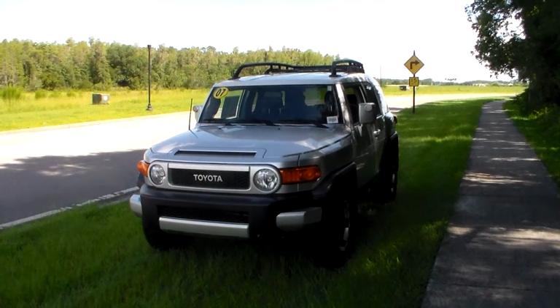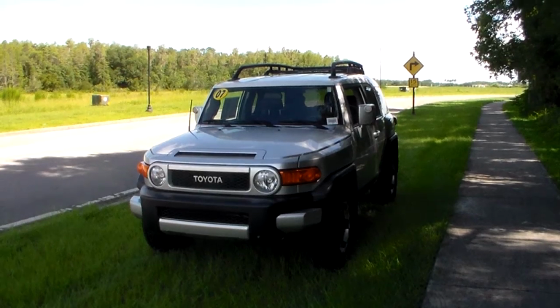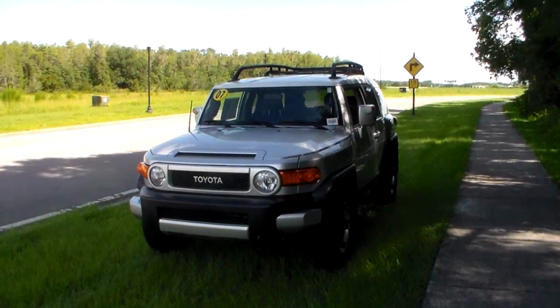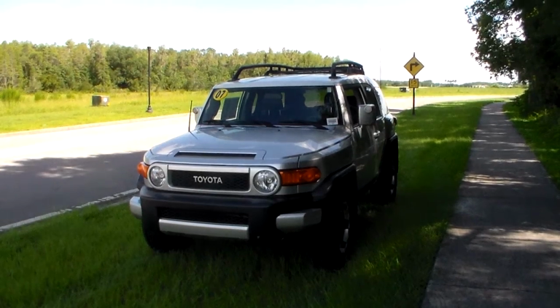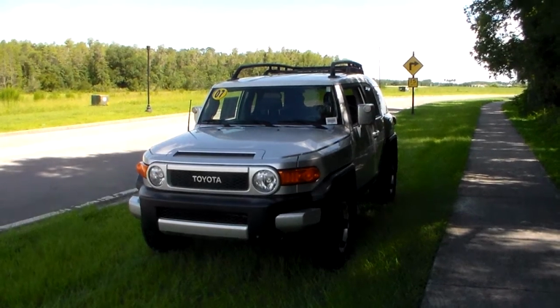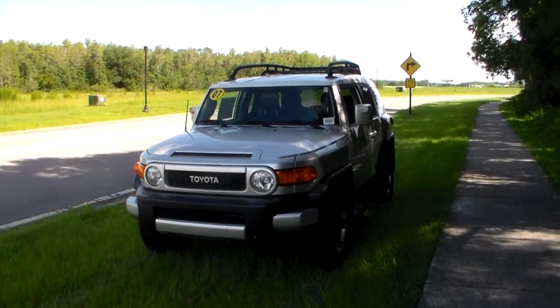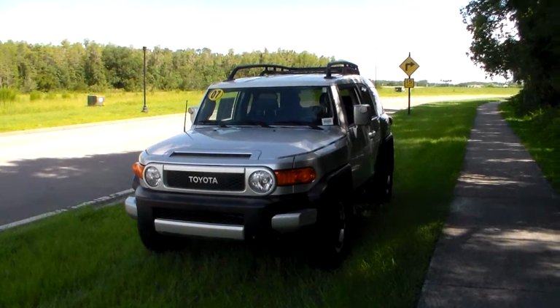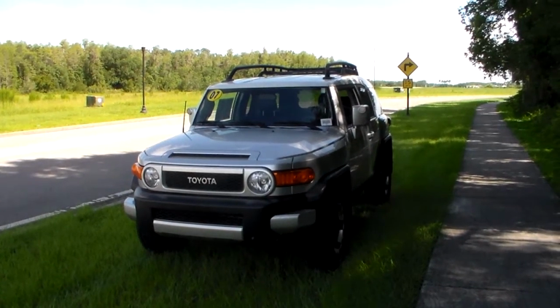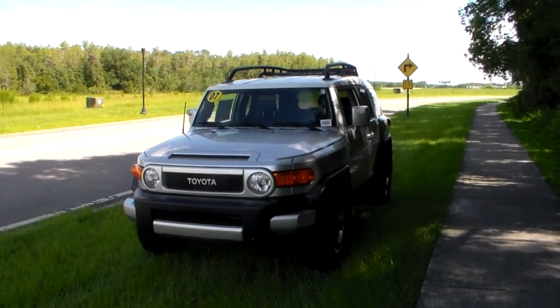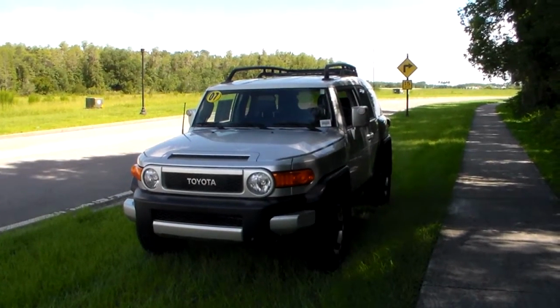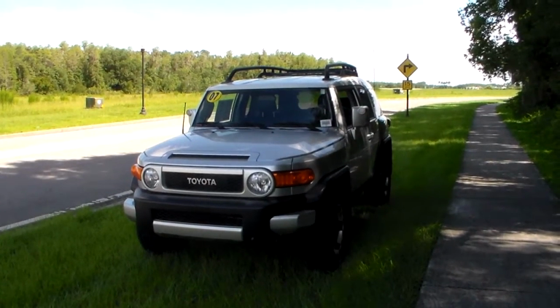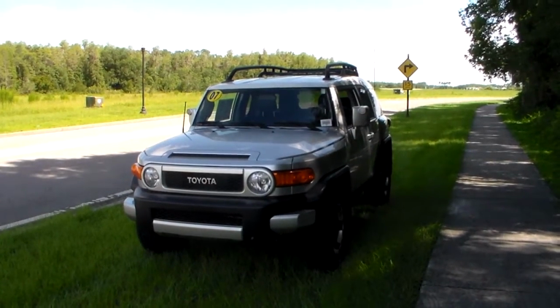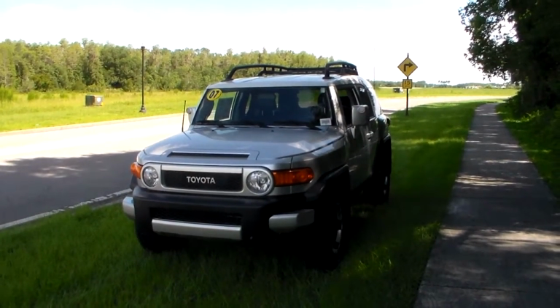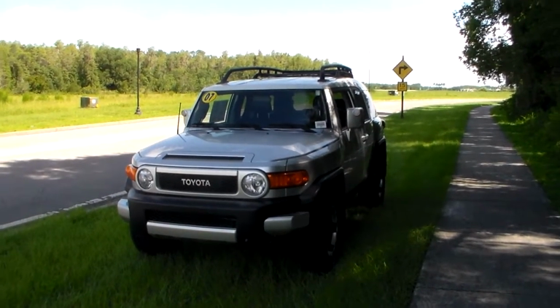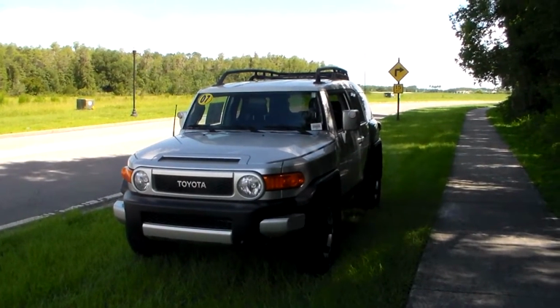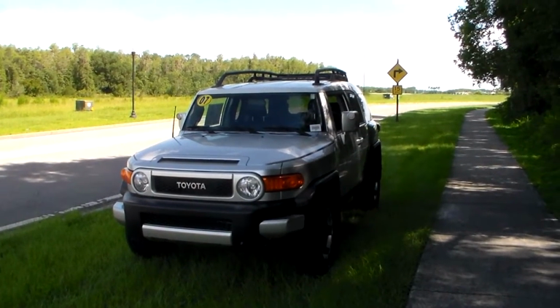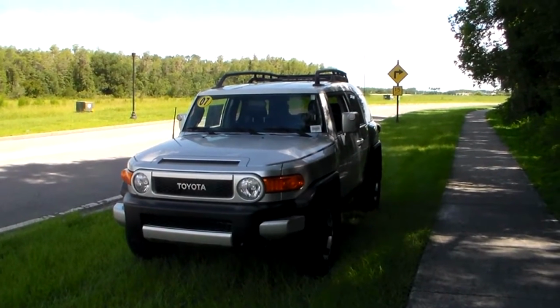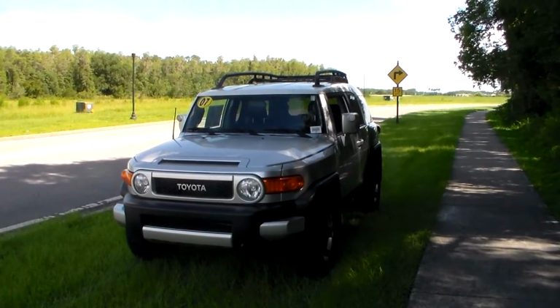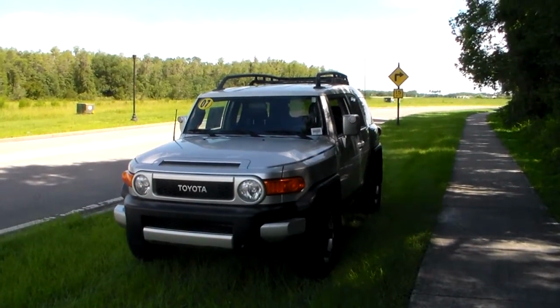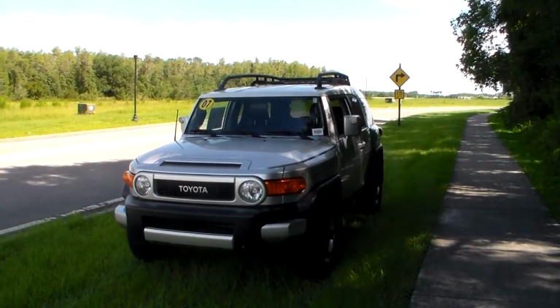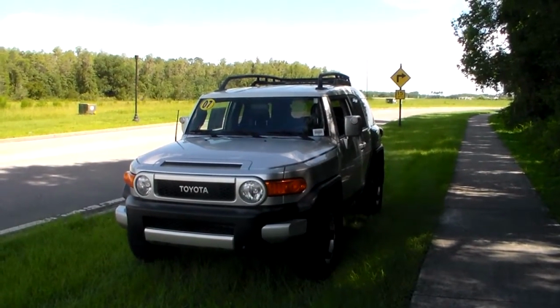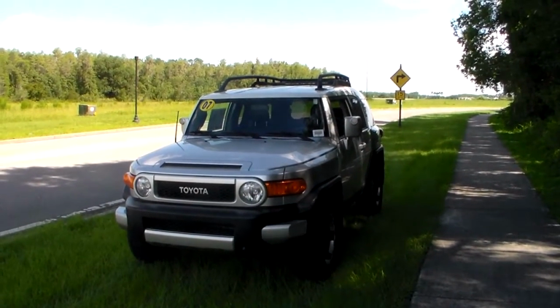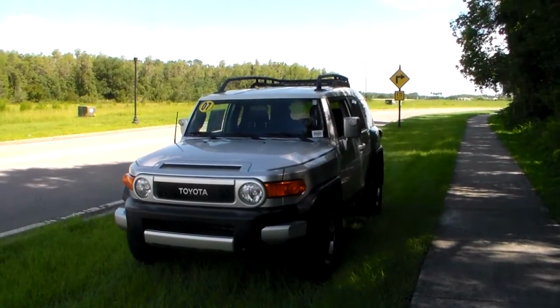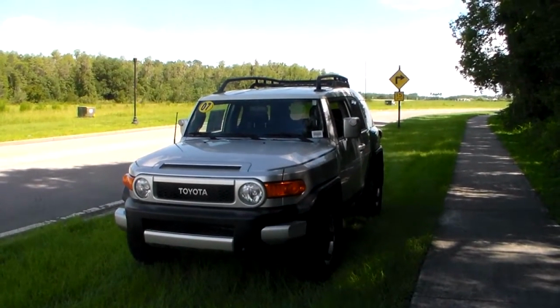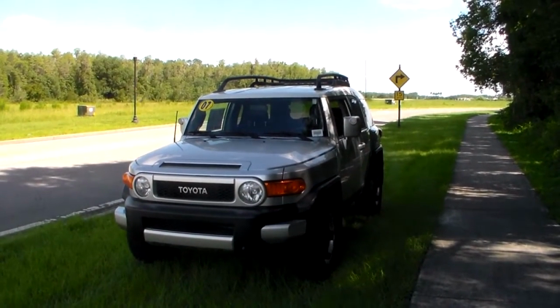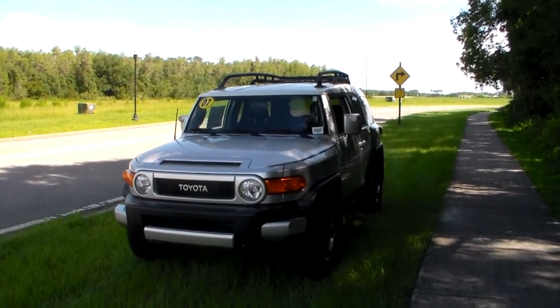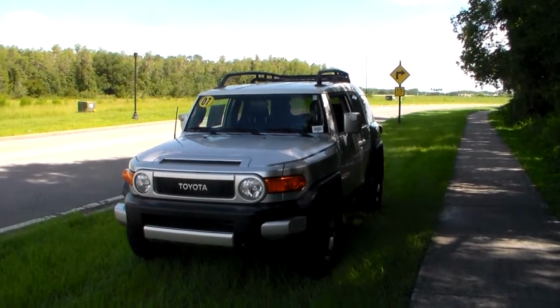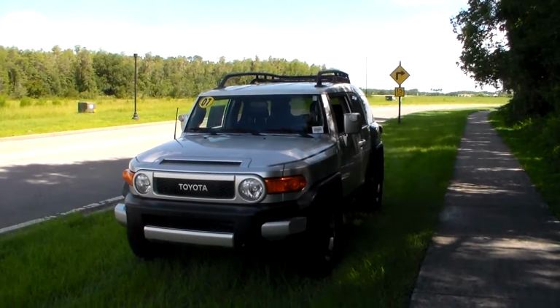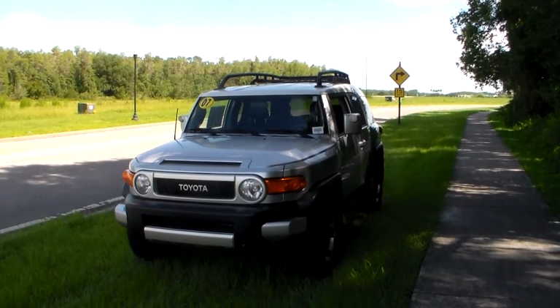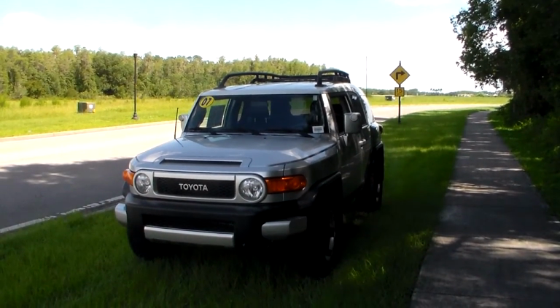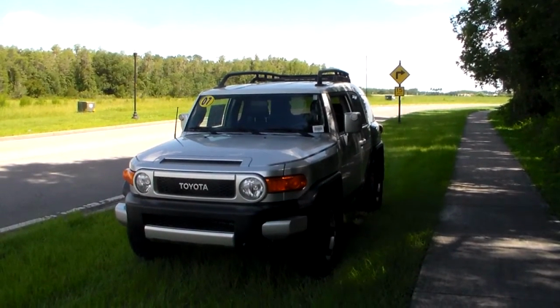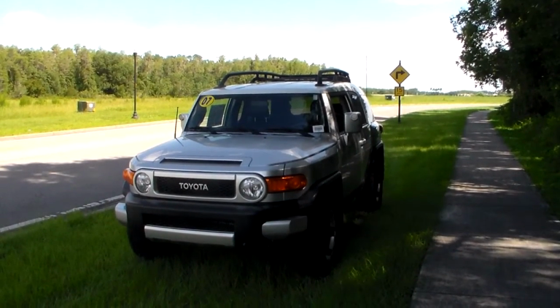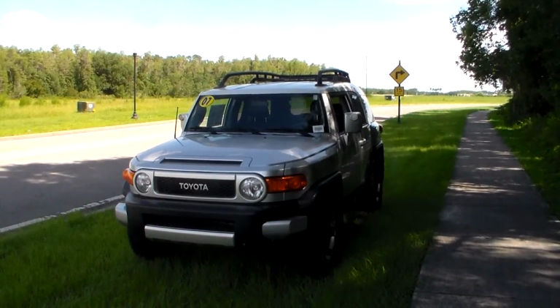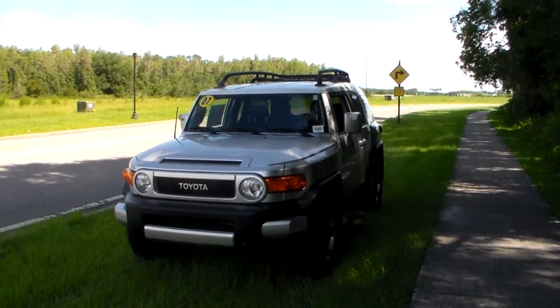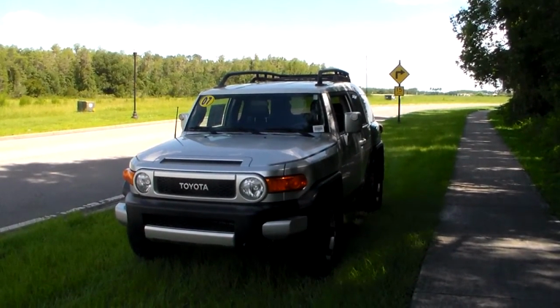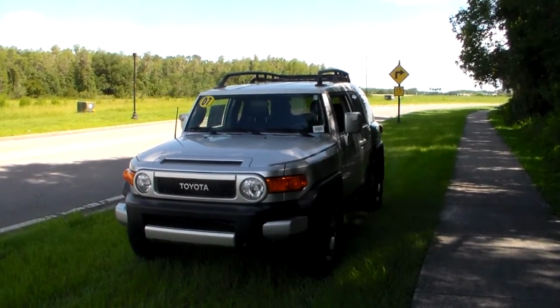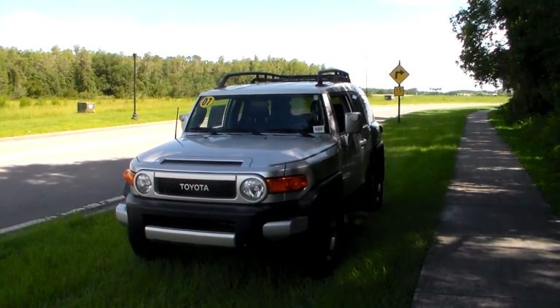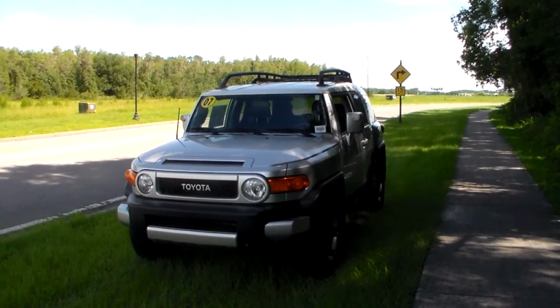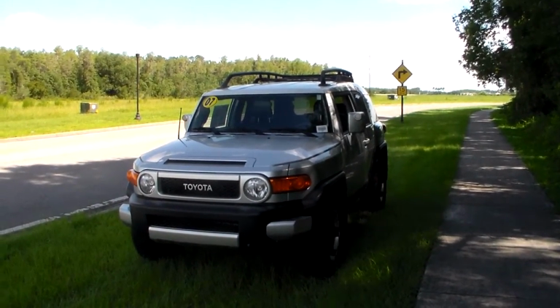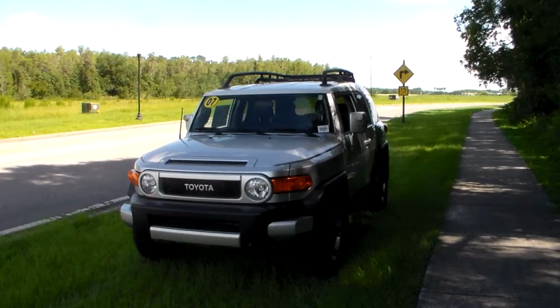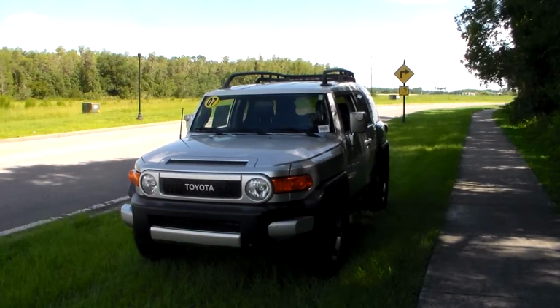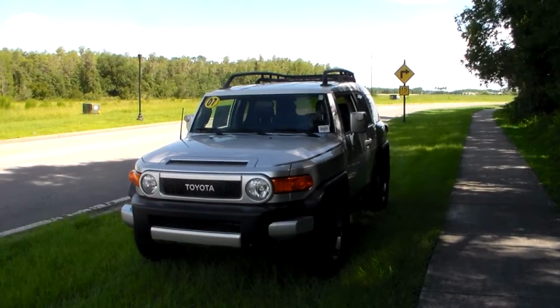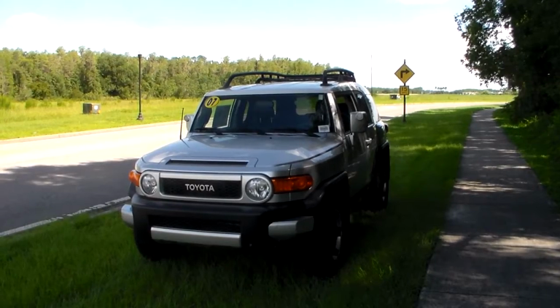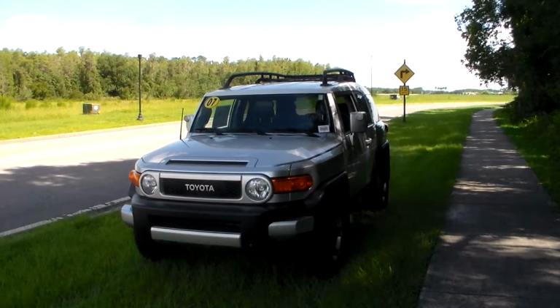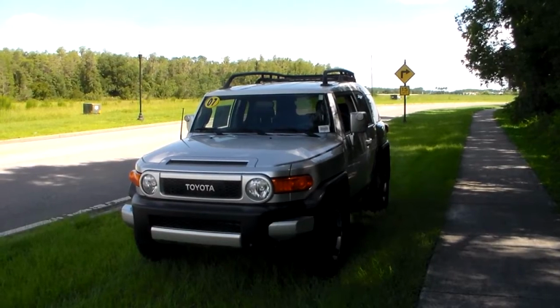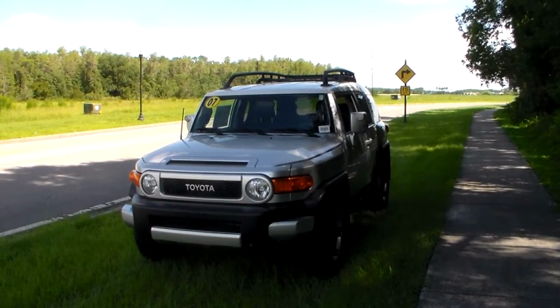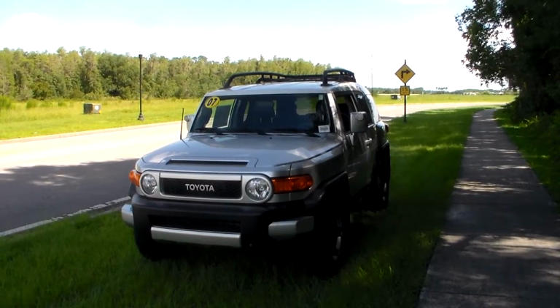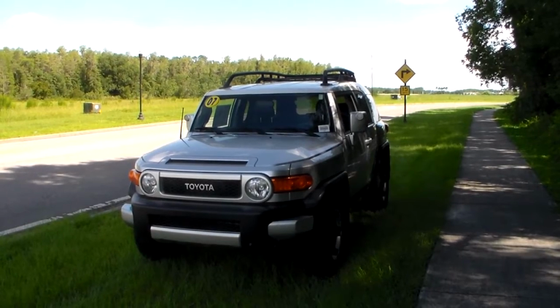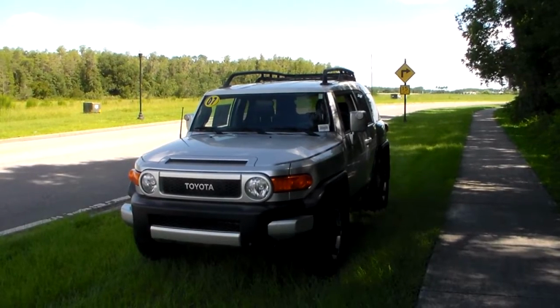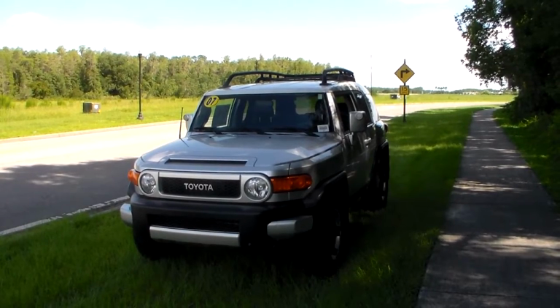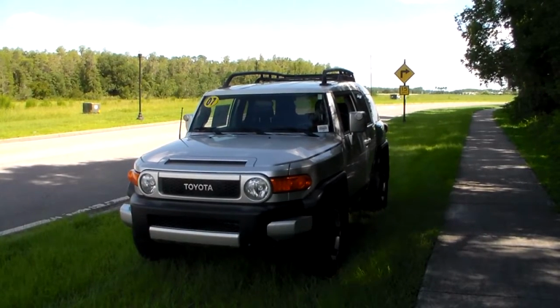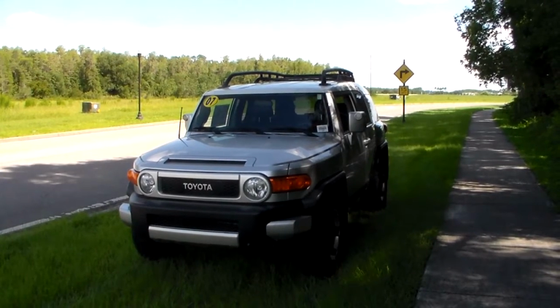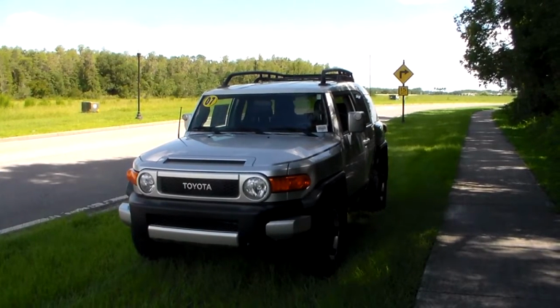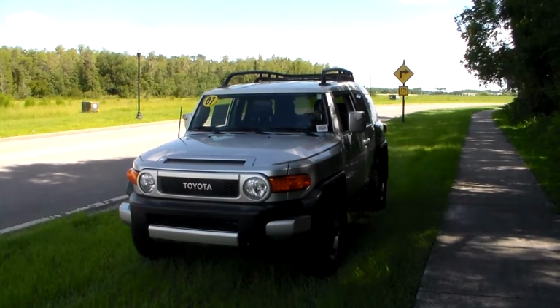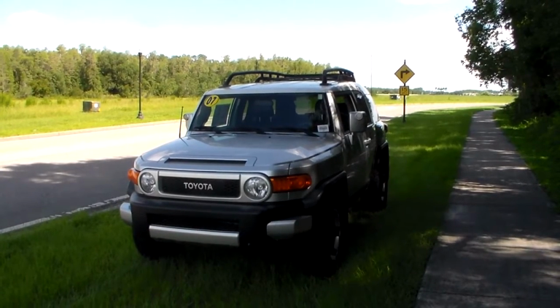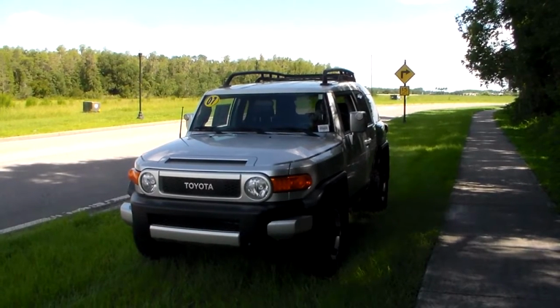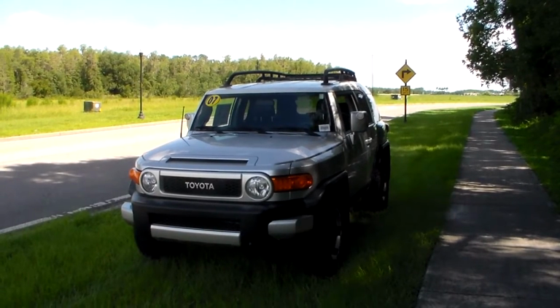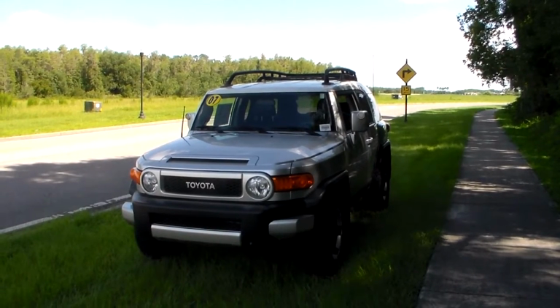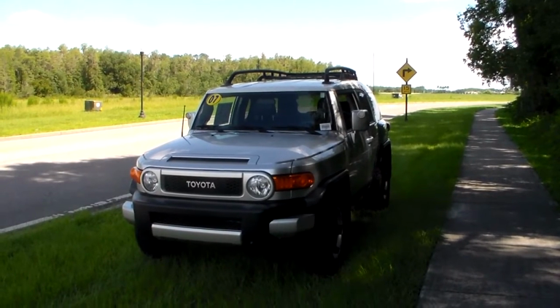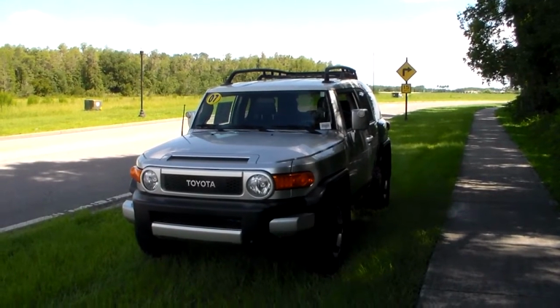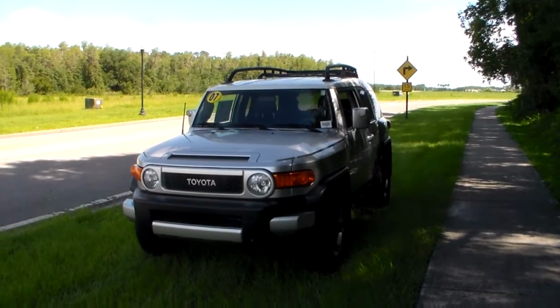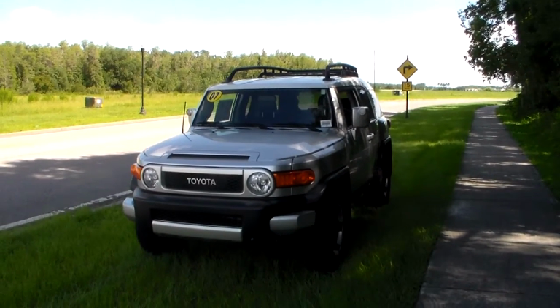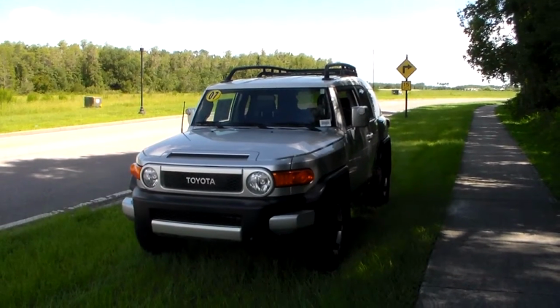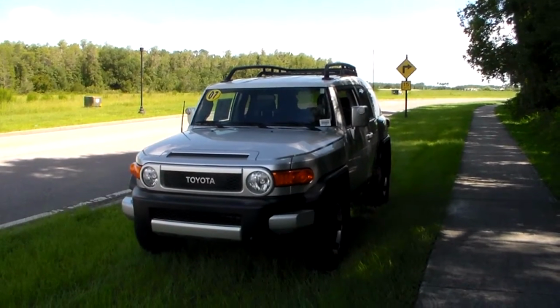Good afternoon, Mindy. Jack Peck here, Wesley Chapel Toyota. Kristen asked me to take a quick video of this beautiful 2007 Toyota FJ Cruiser.